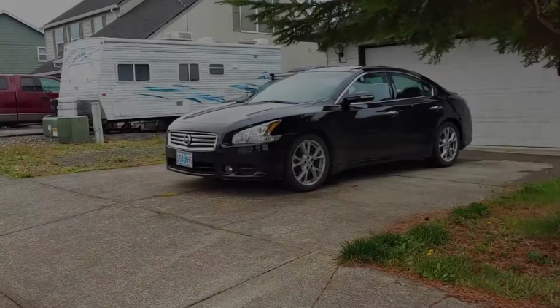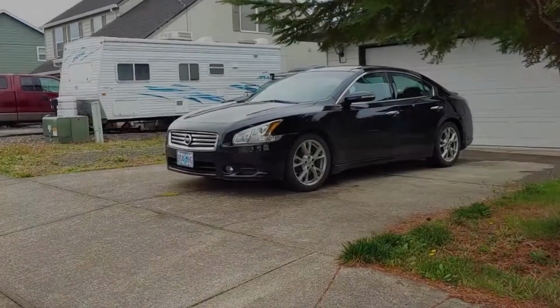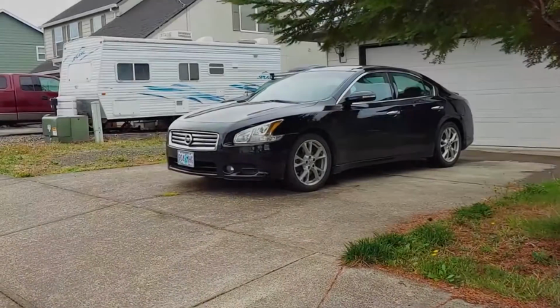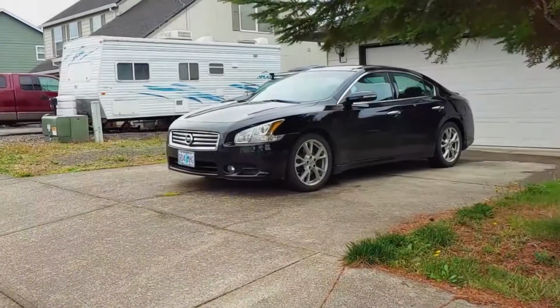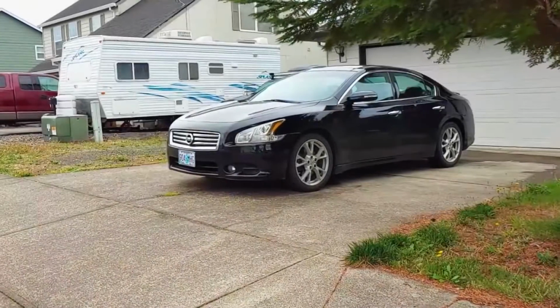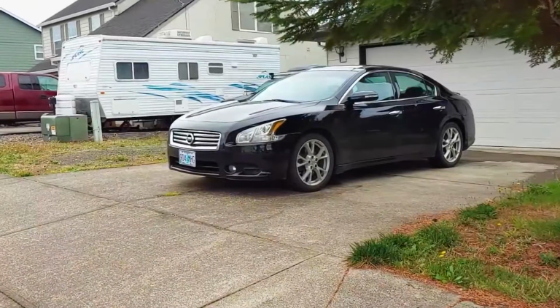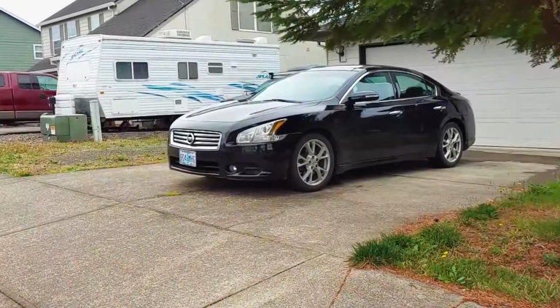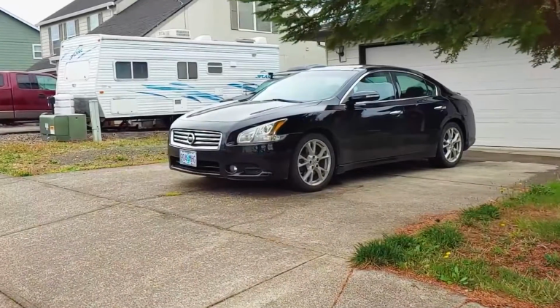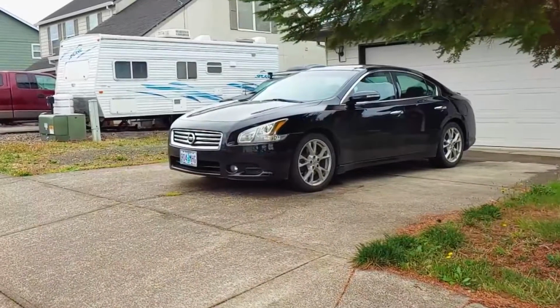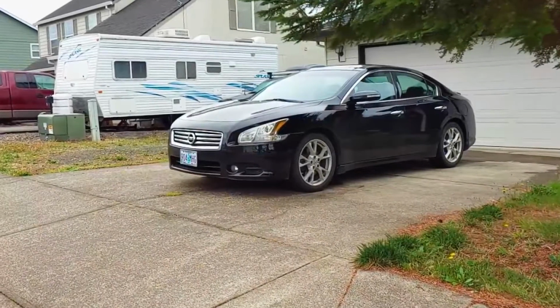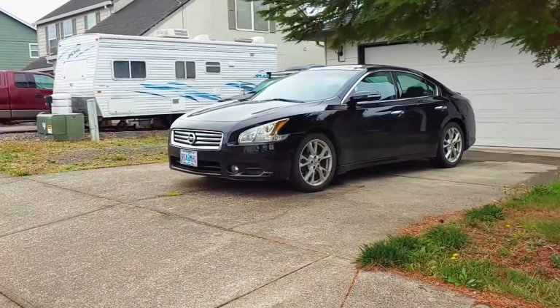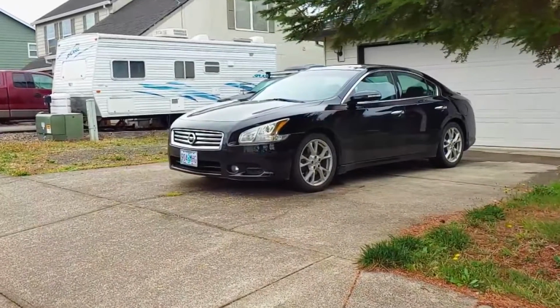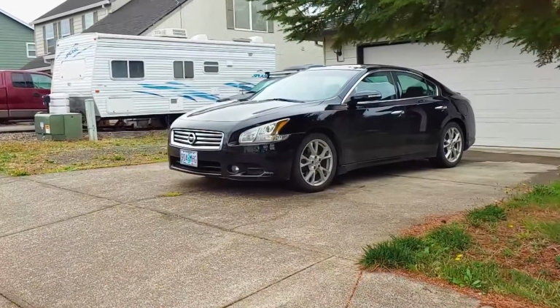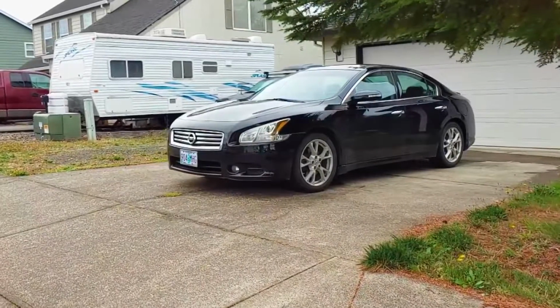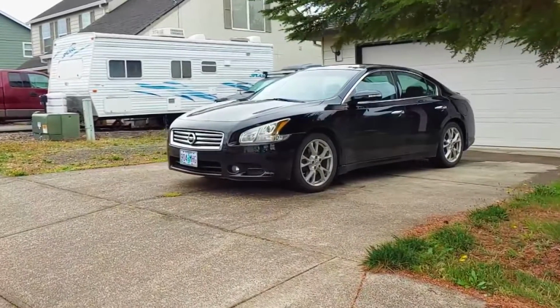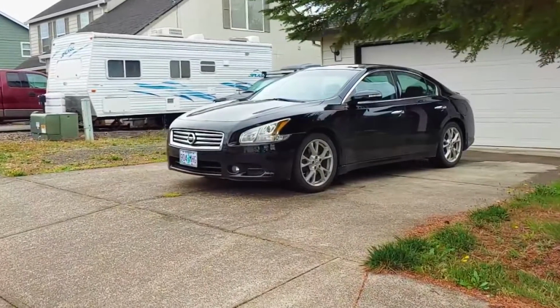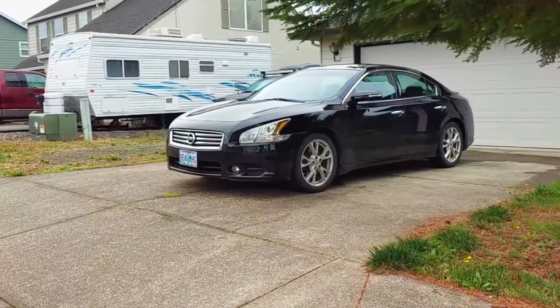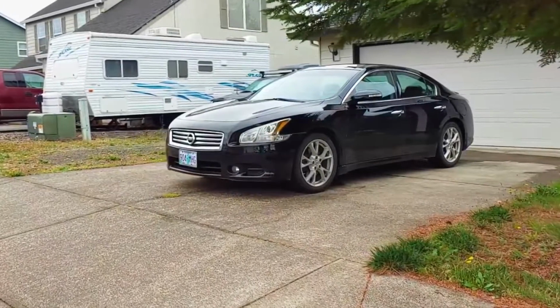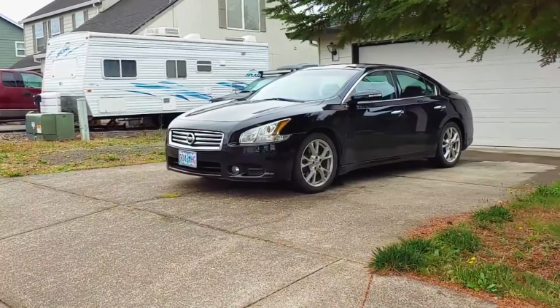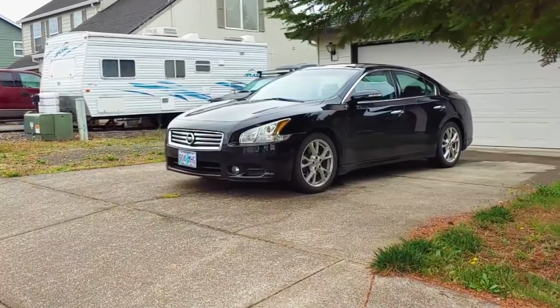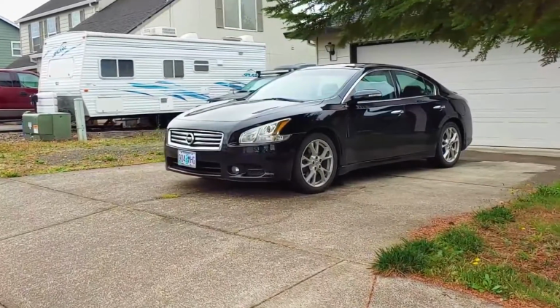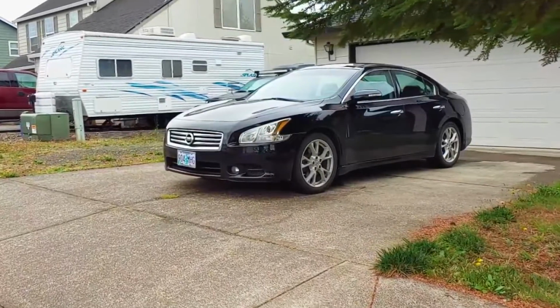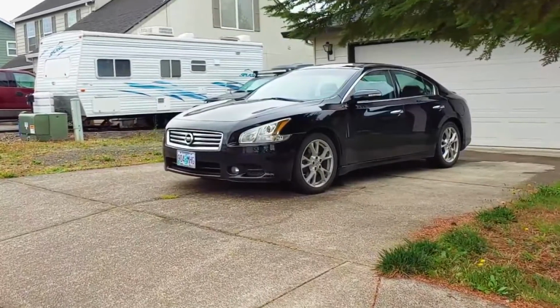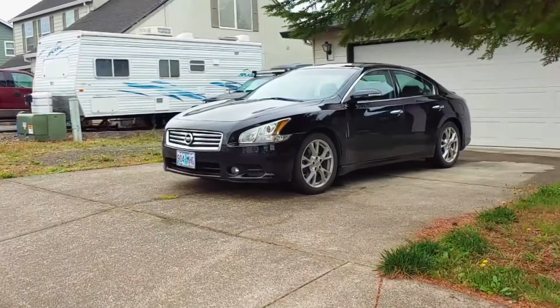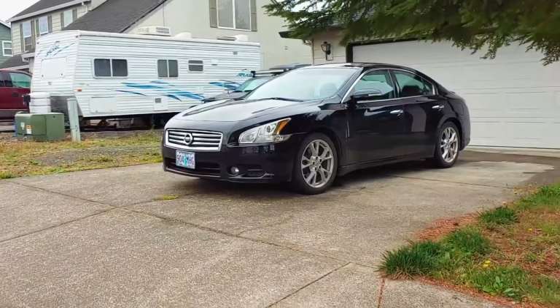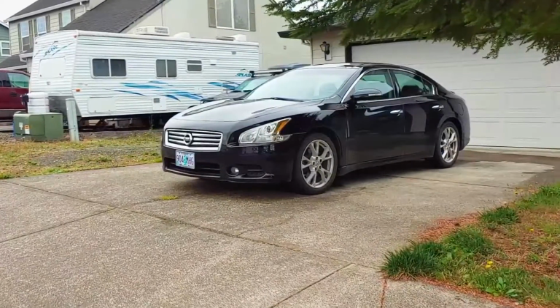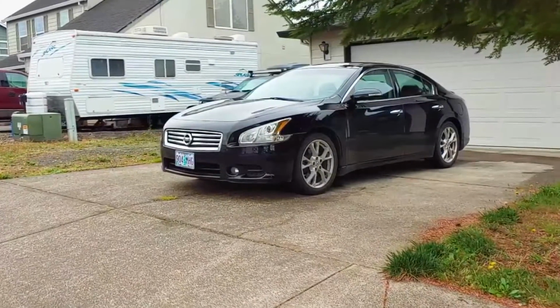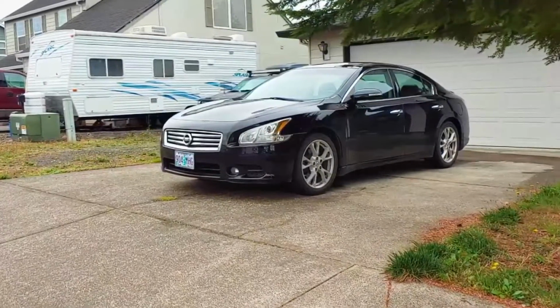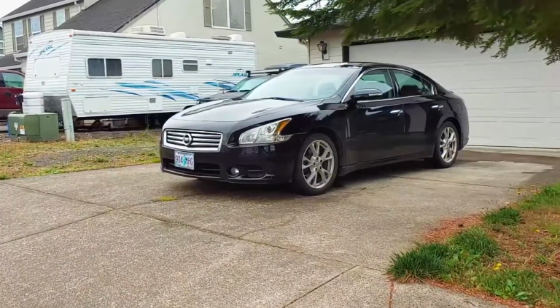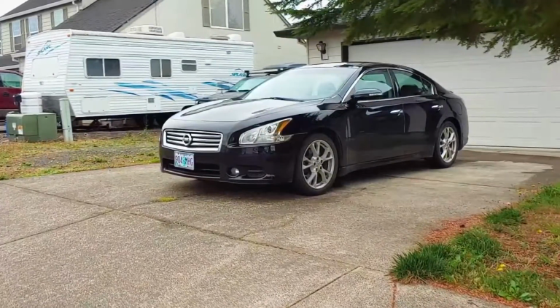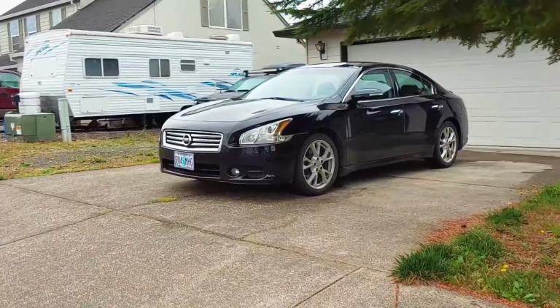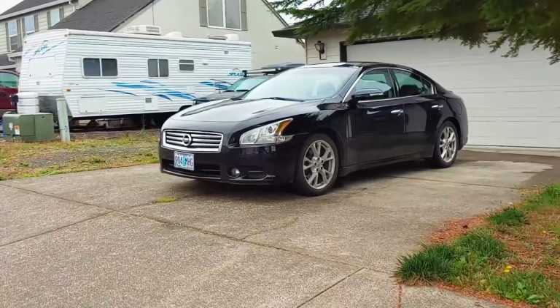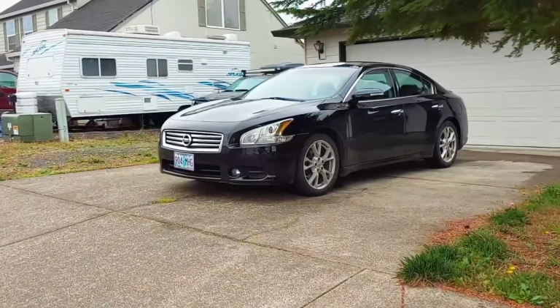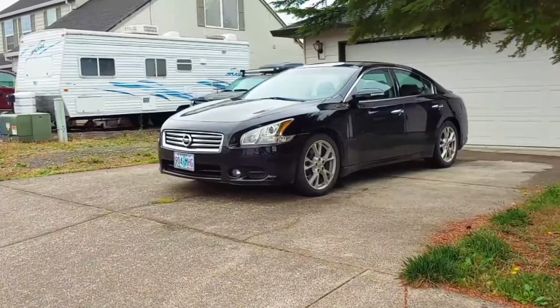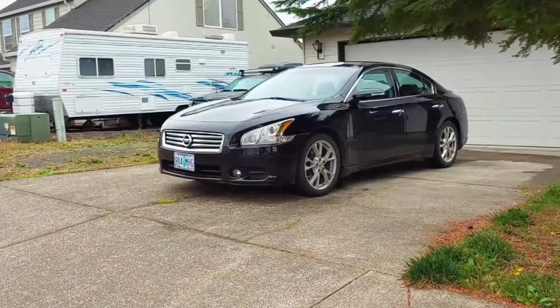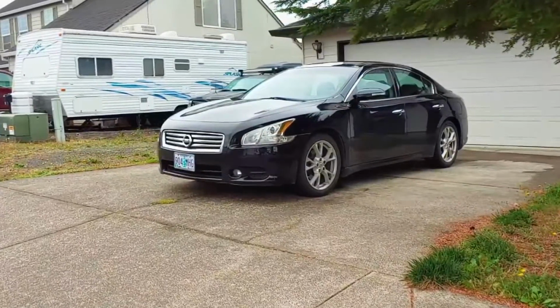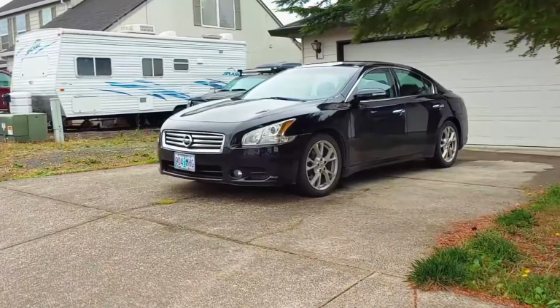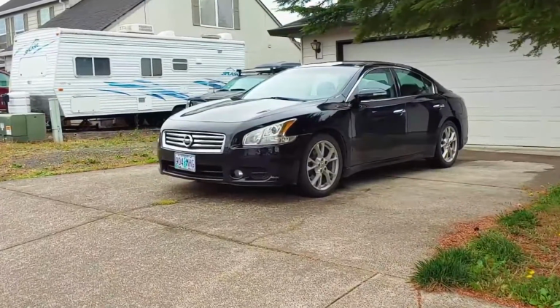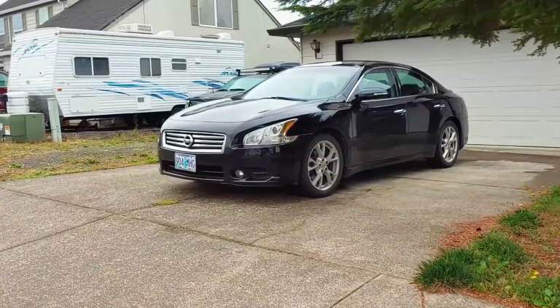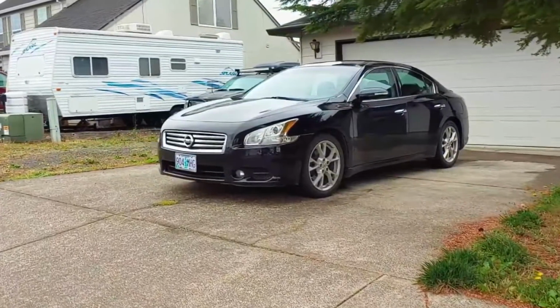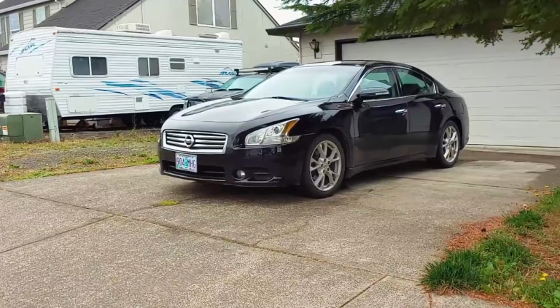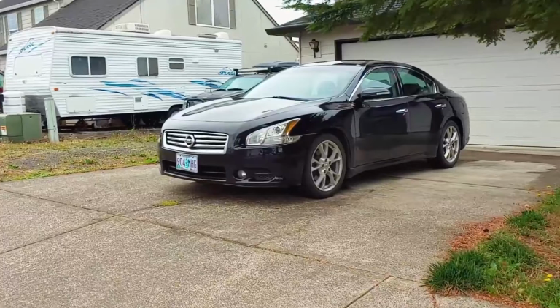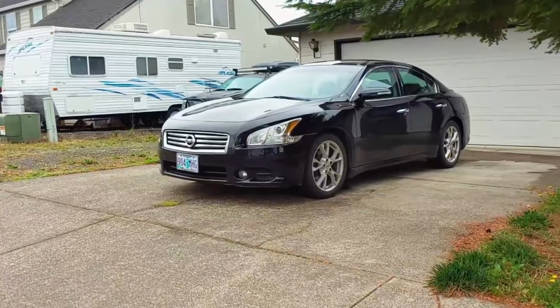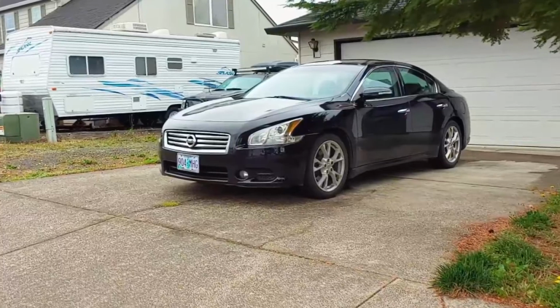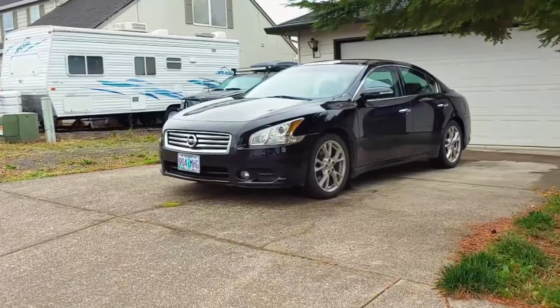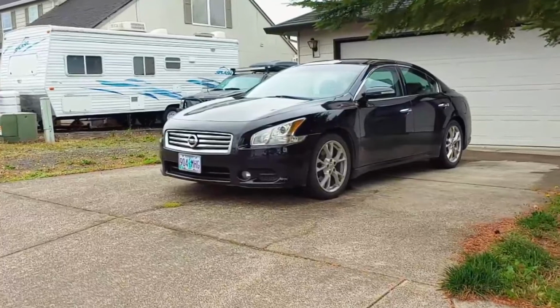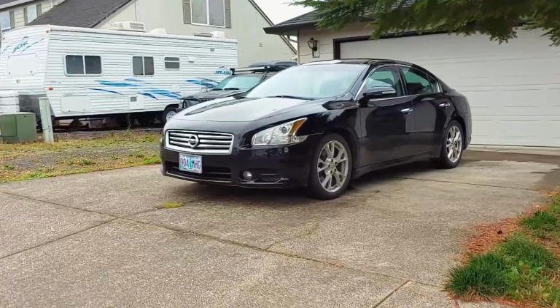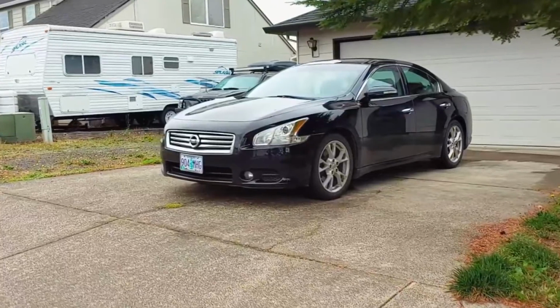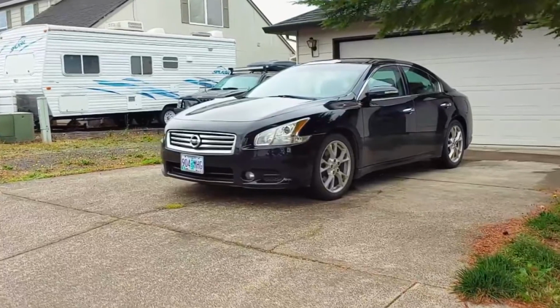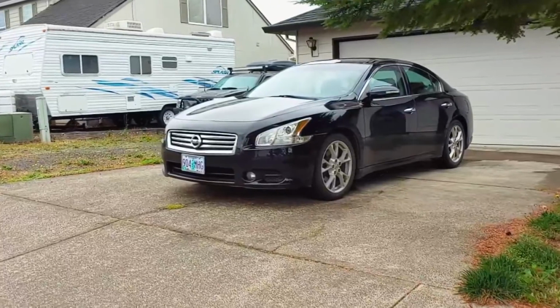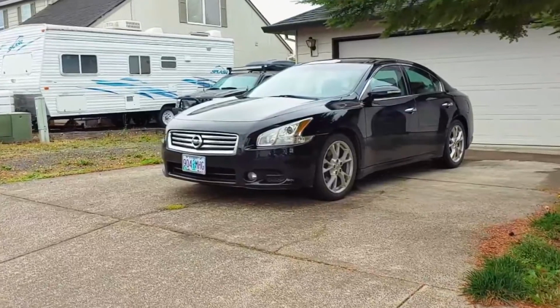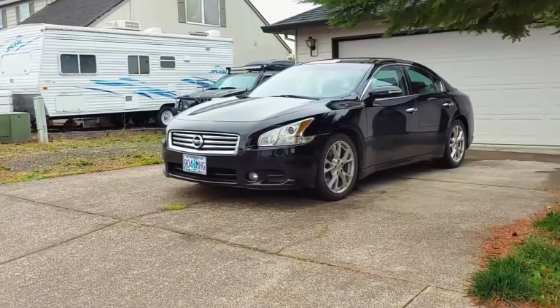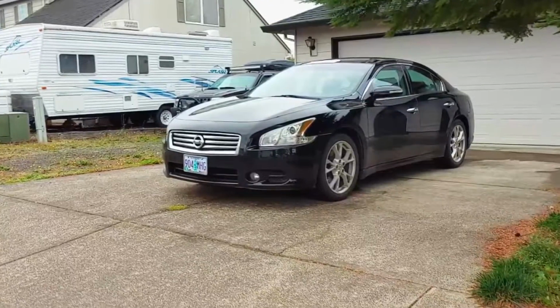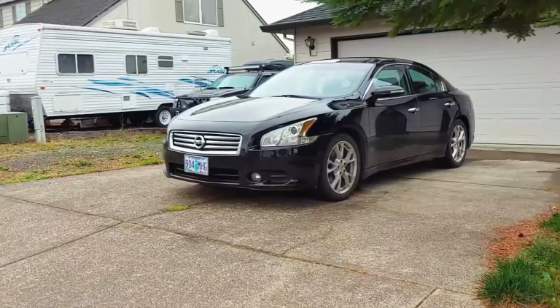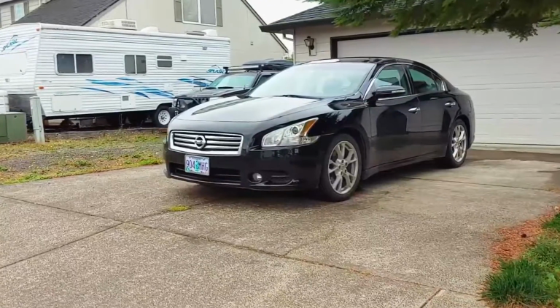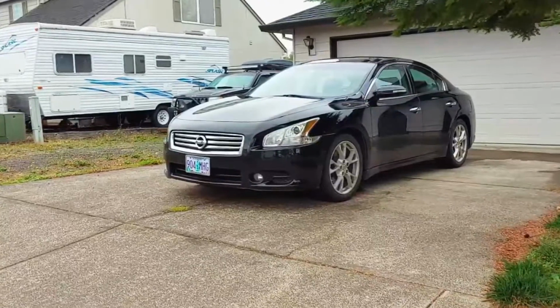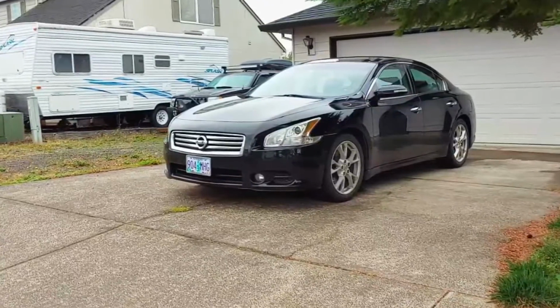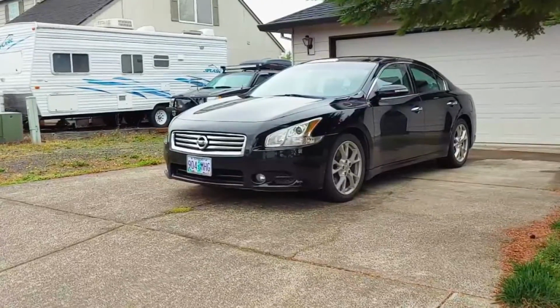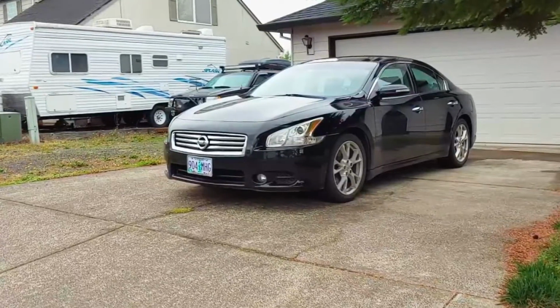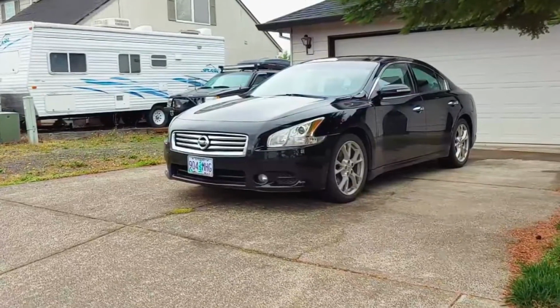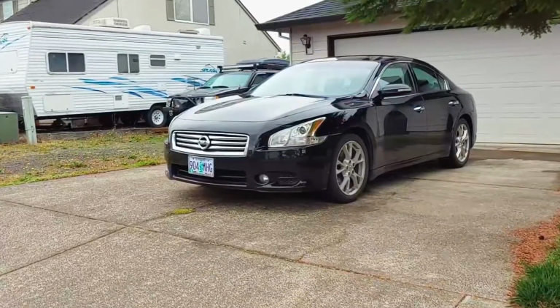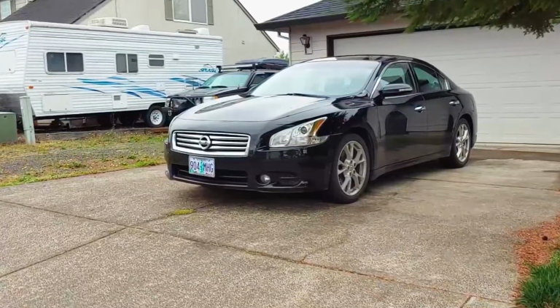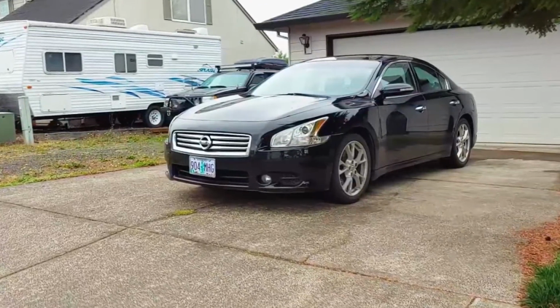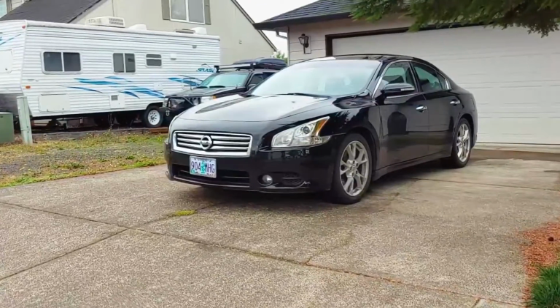Hey everyone, welcome back to Endless Money Pits. This is a 2014 Nissan Maxima, and today I'll be showing you how to flush the brake fluid.